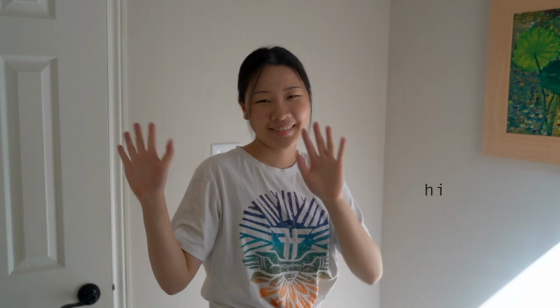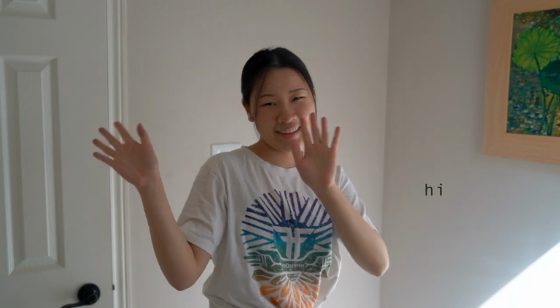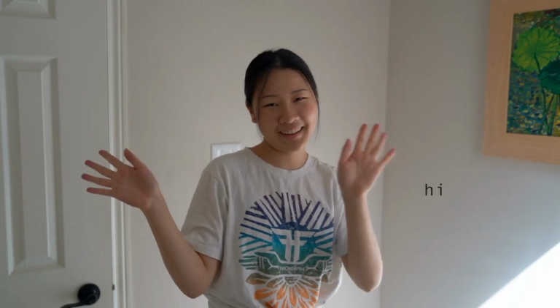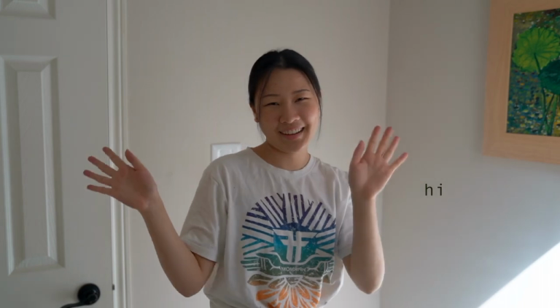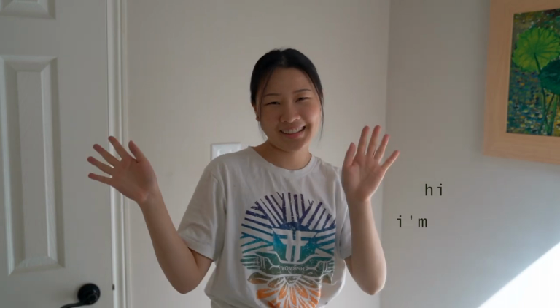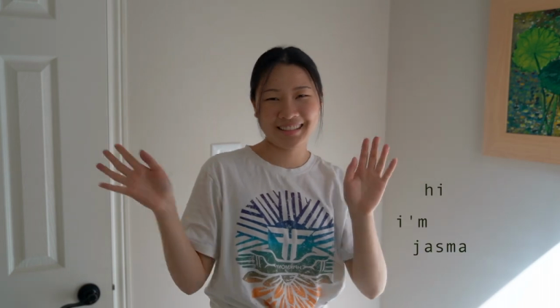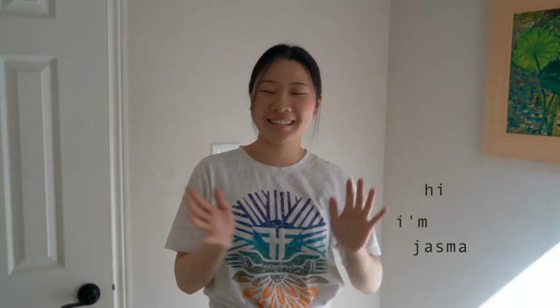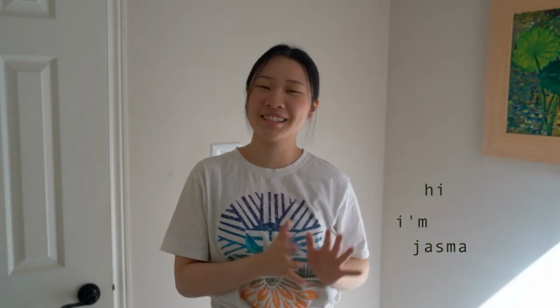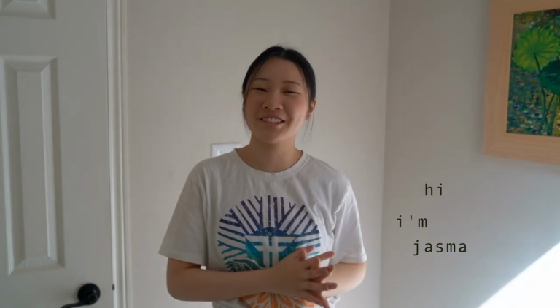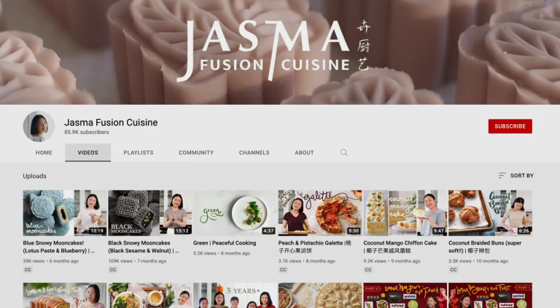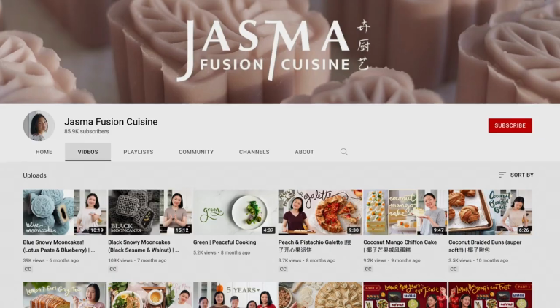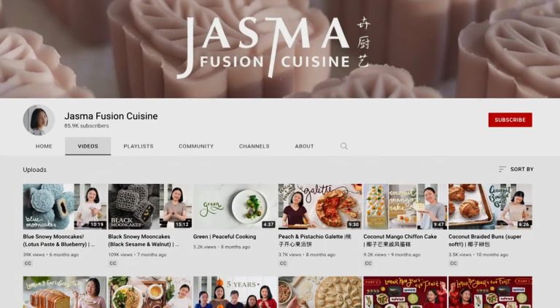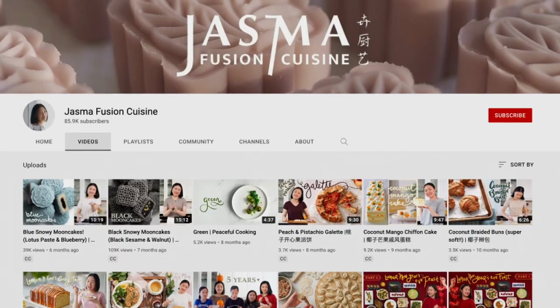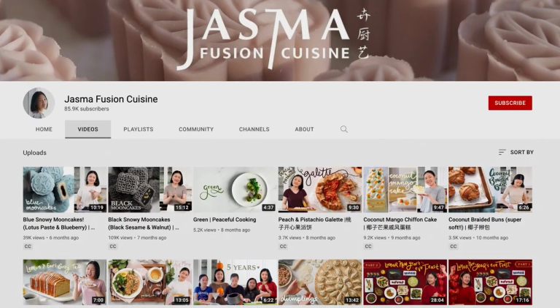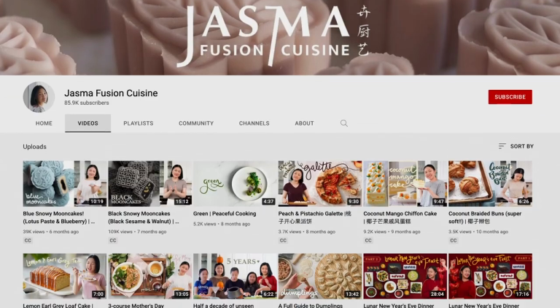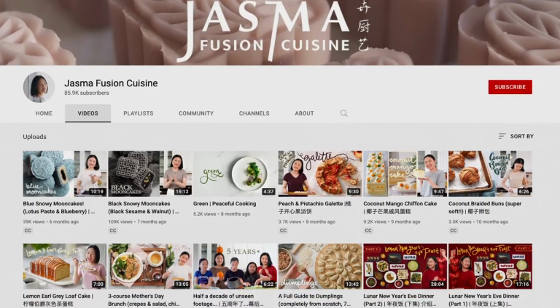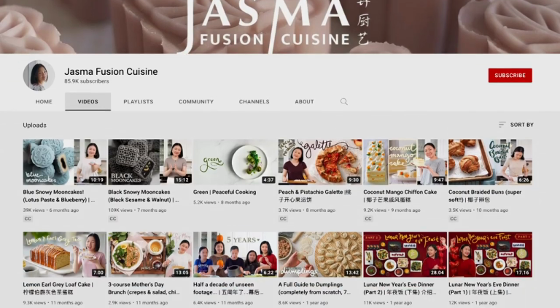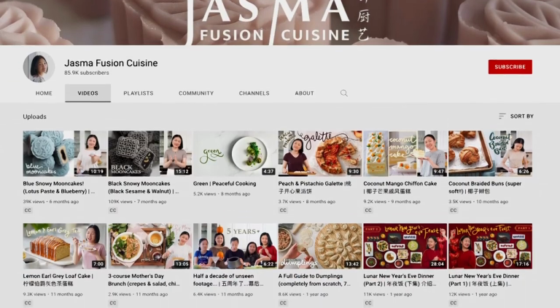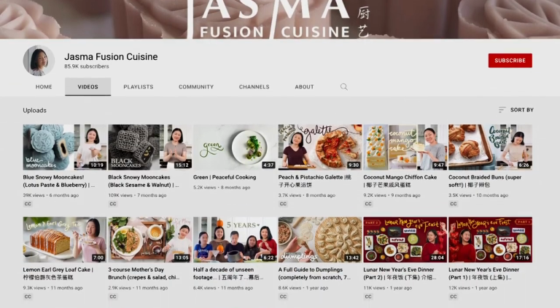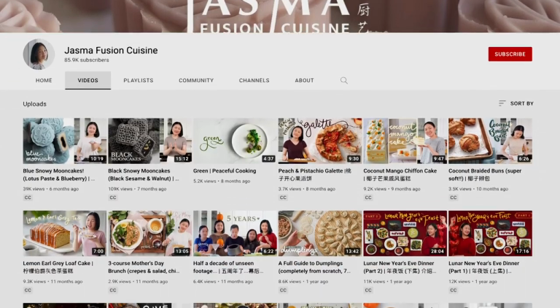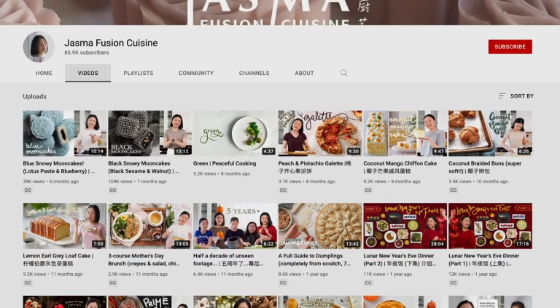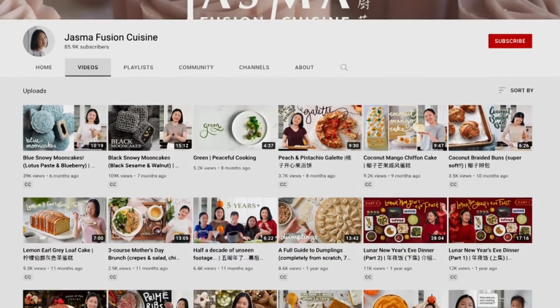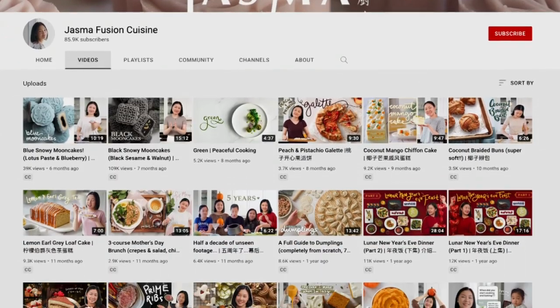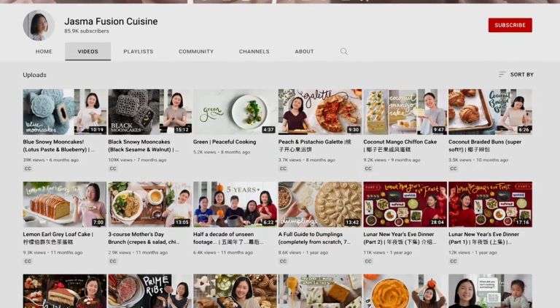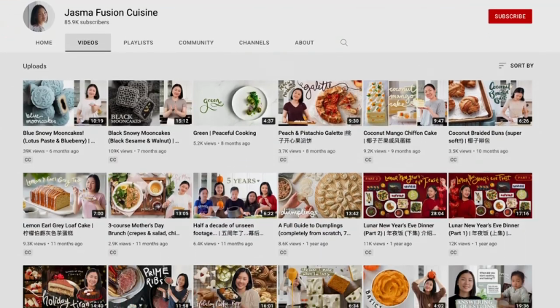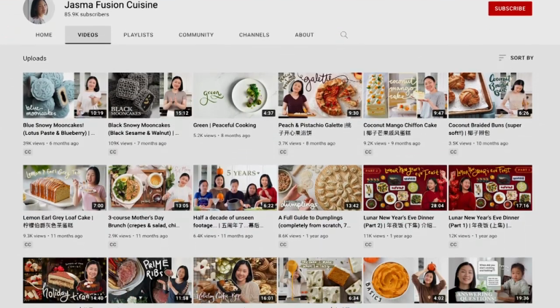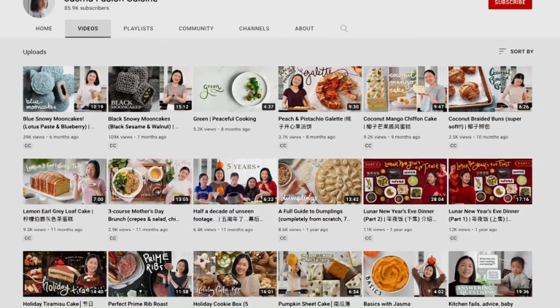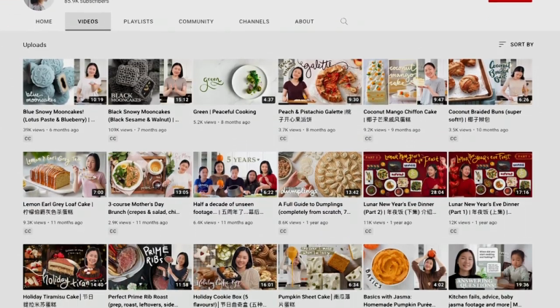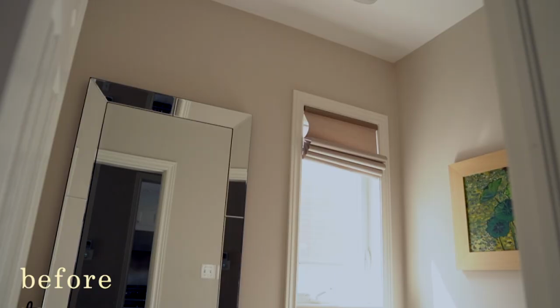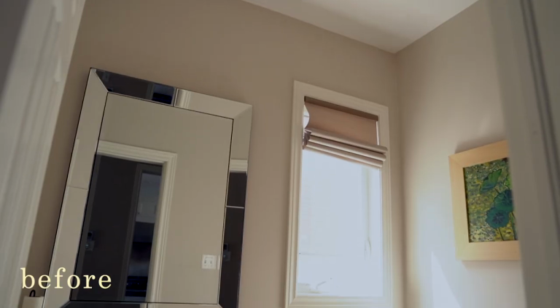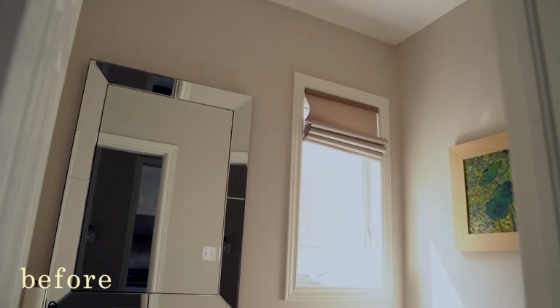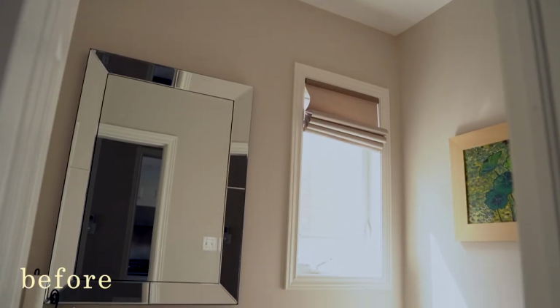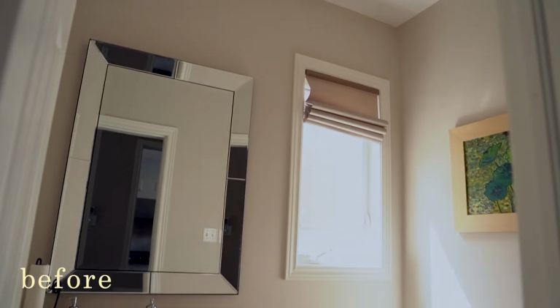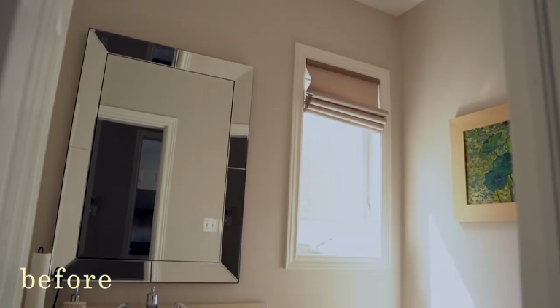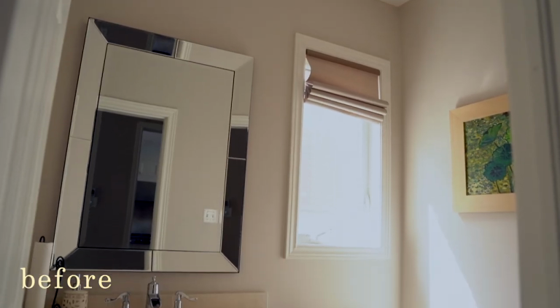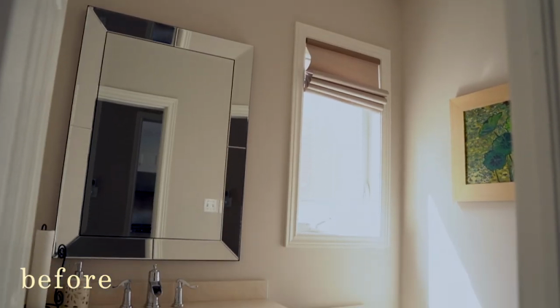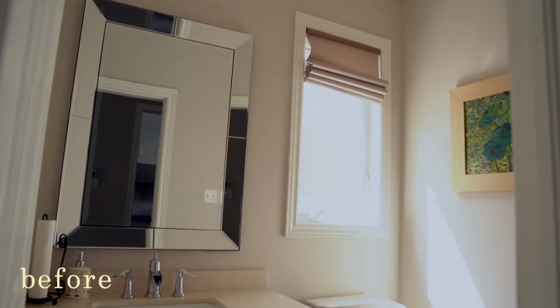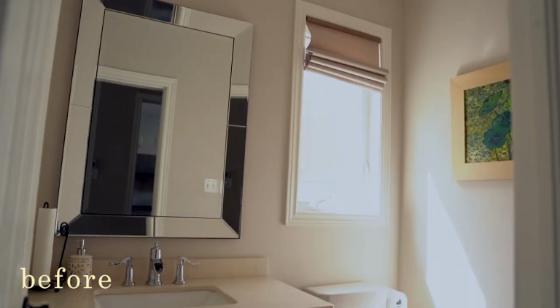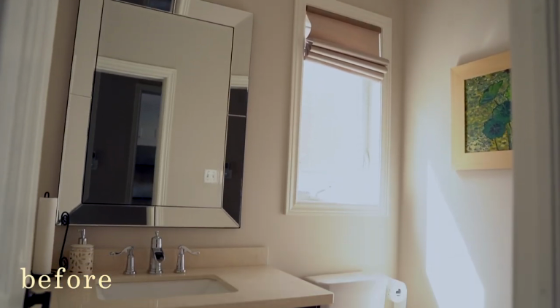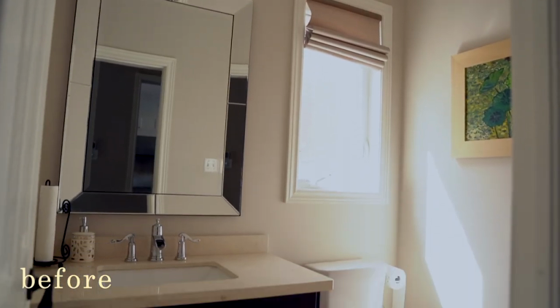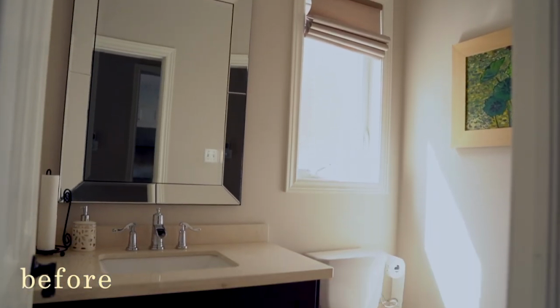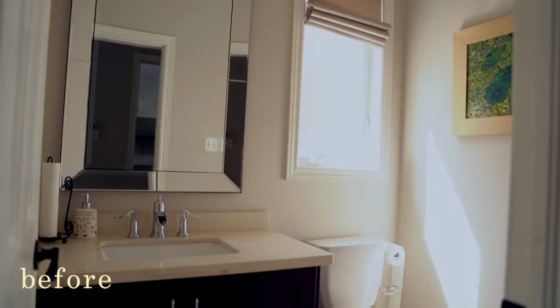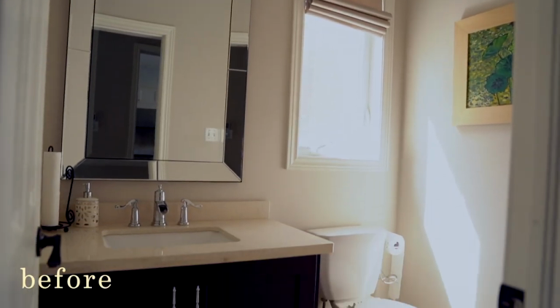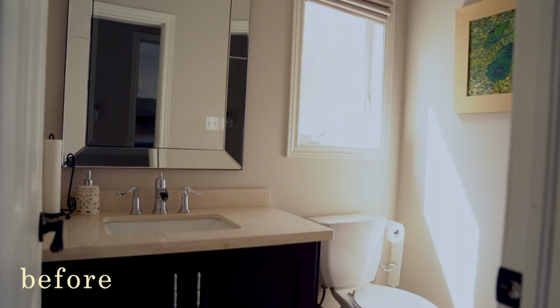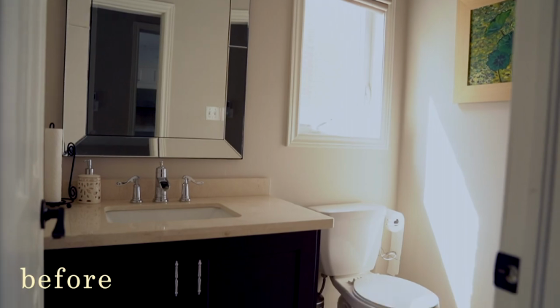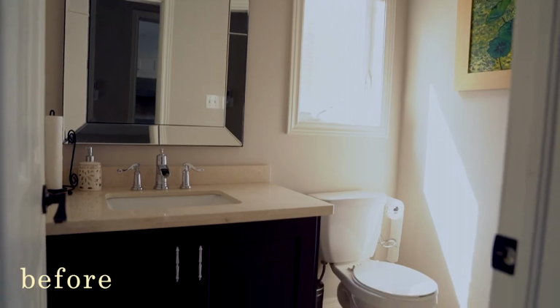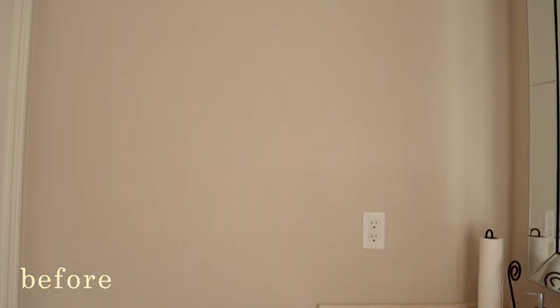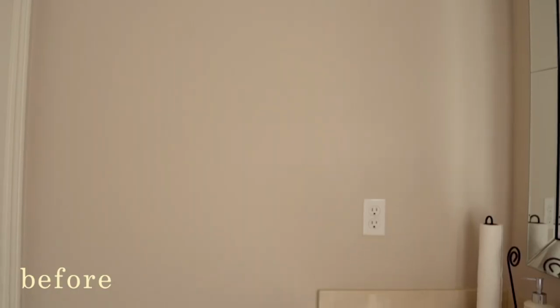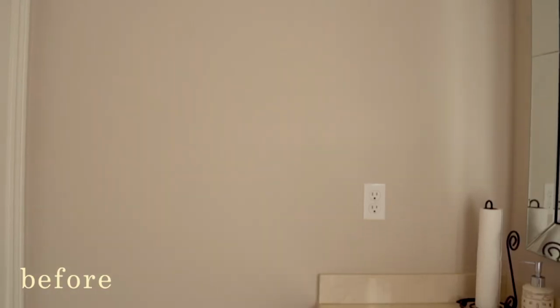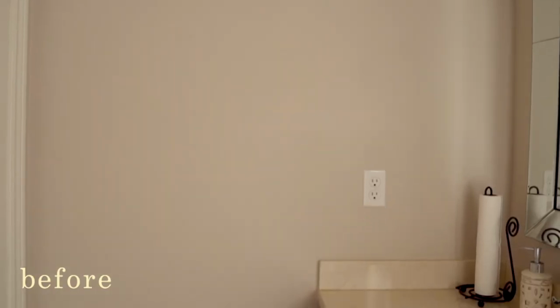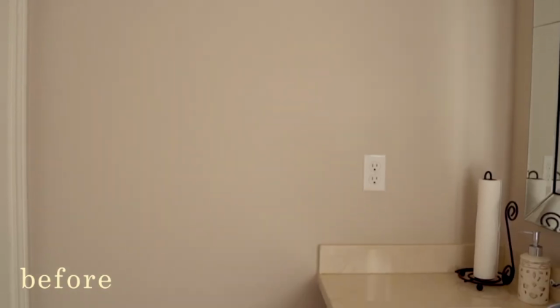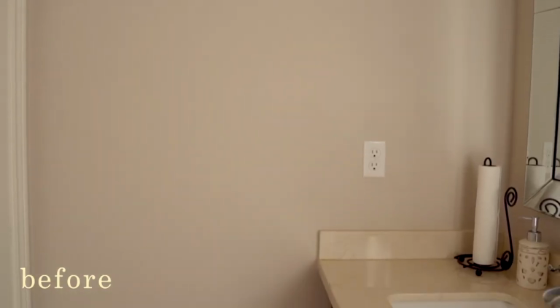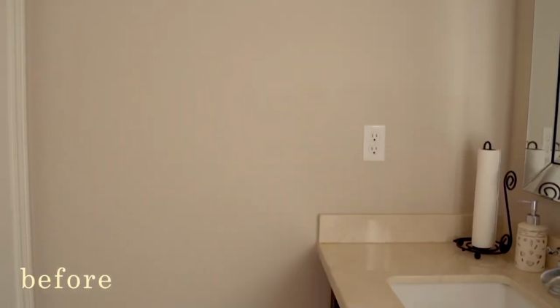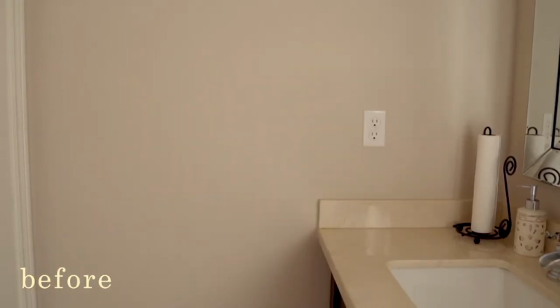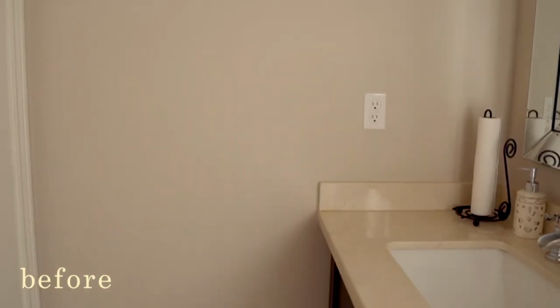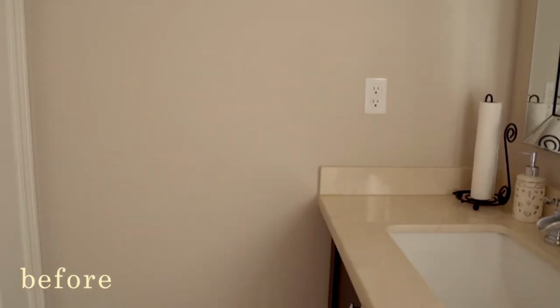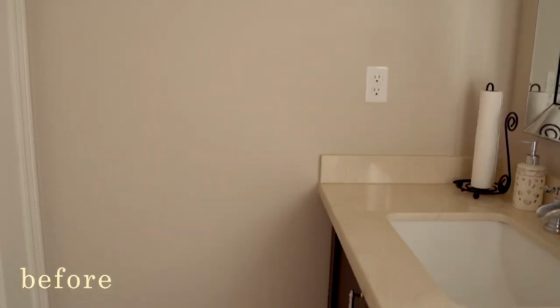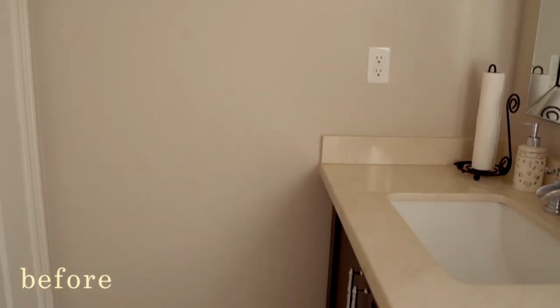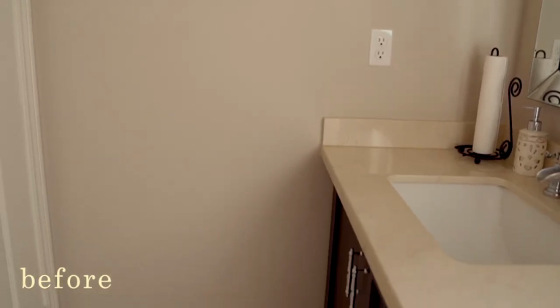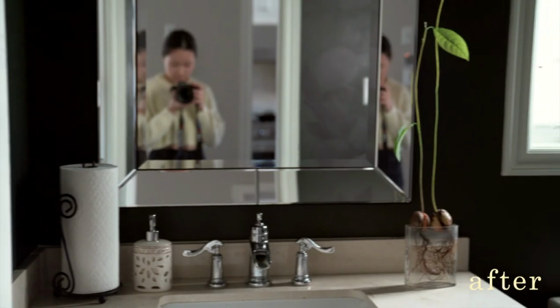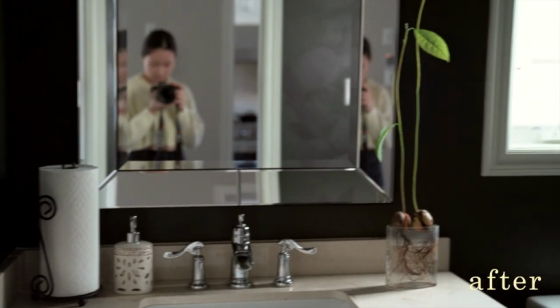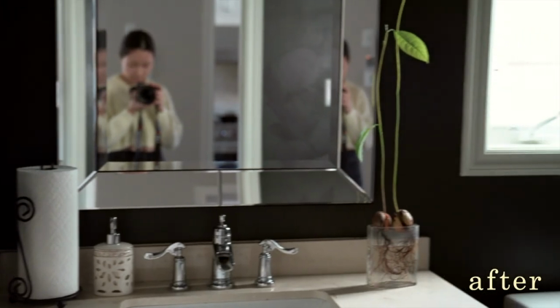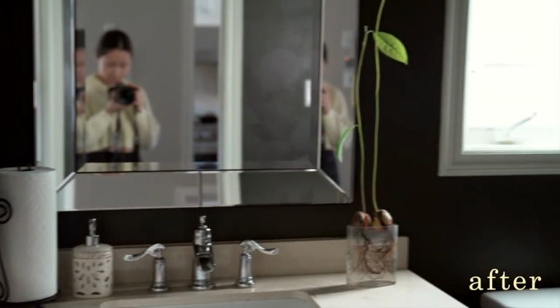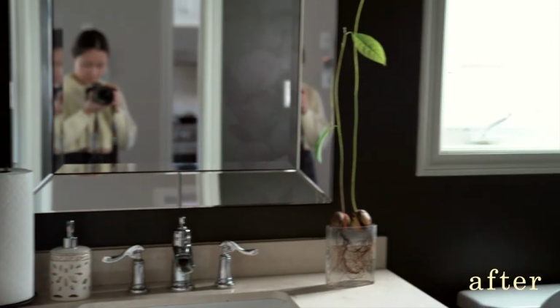Hi, I'm Jazma. You might know me from my cooking, but in this video, you're gonna come along as I transform this powder room into this.